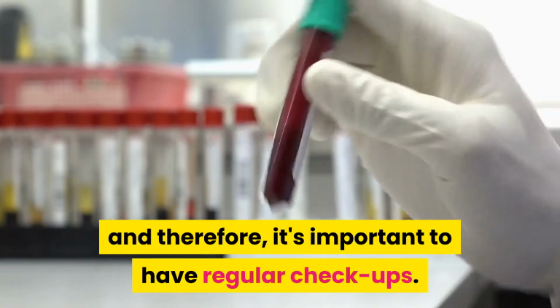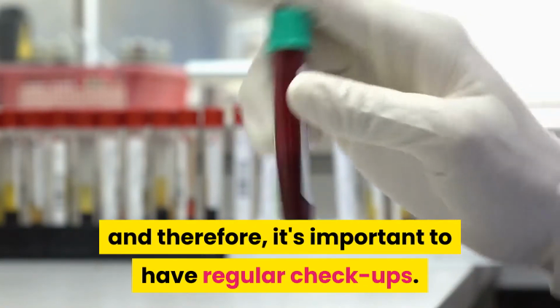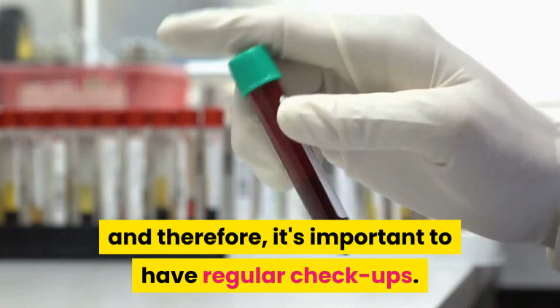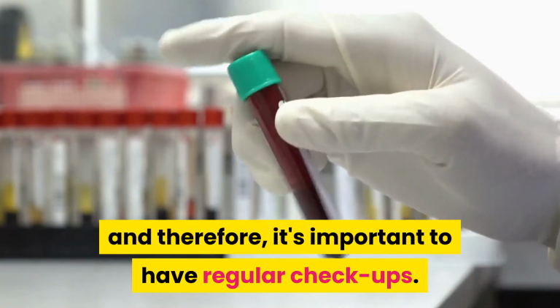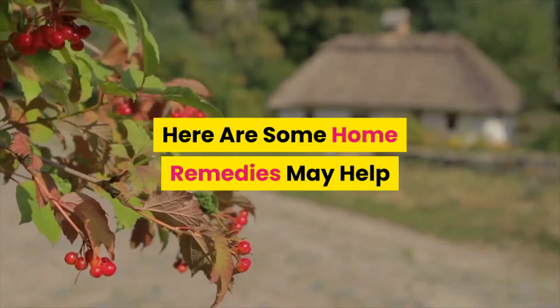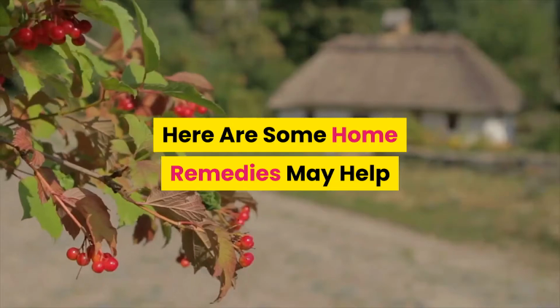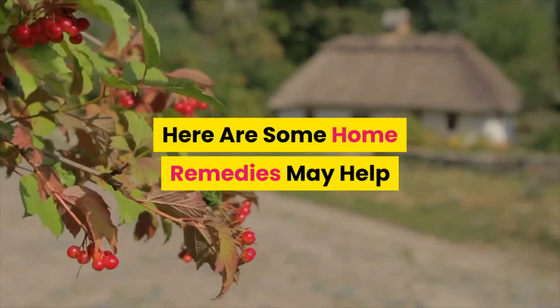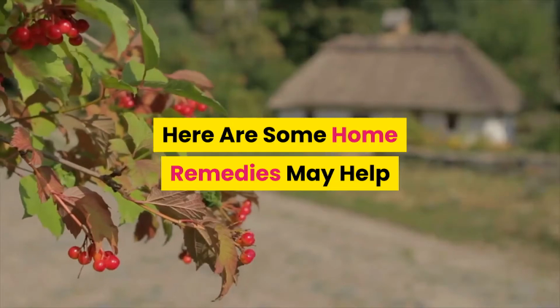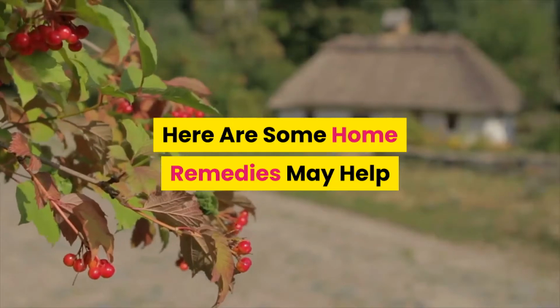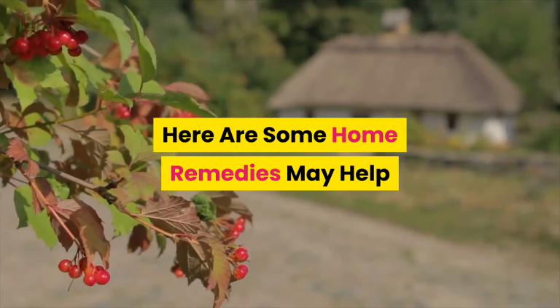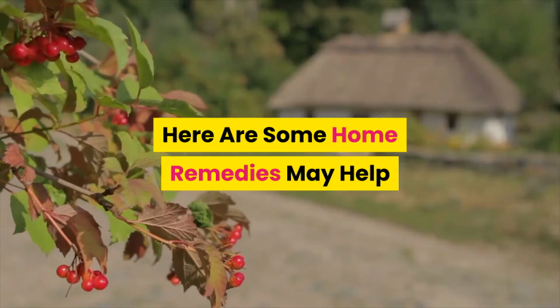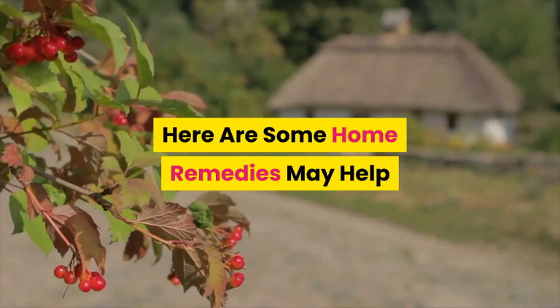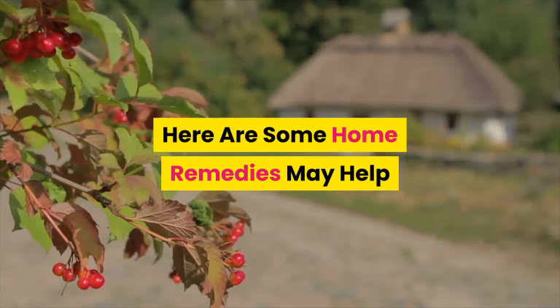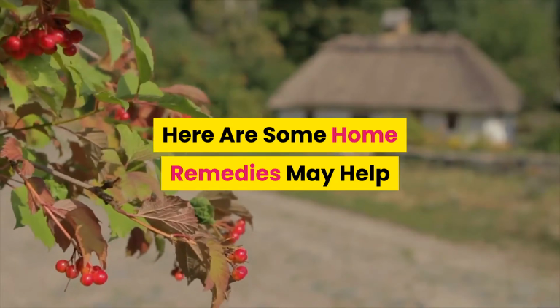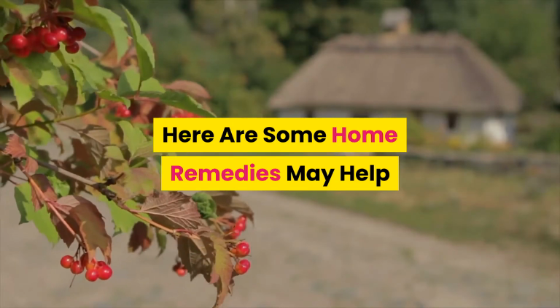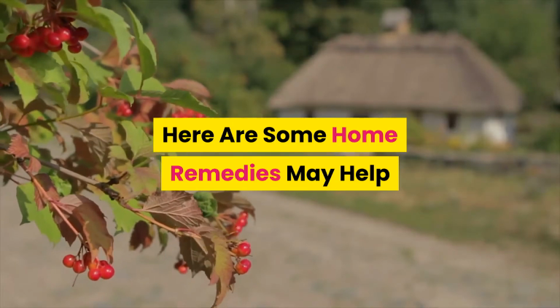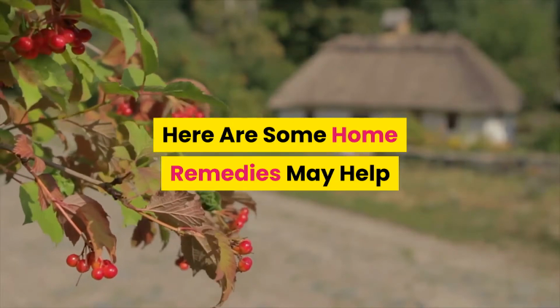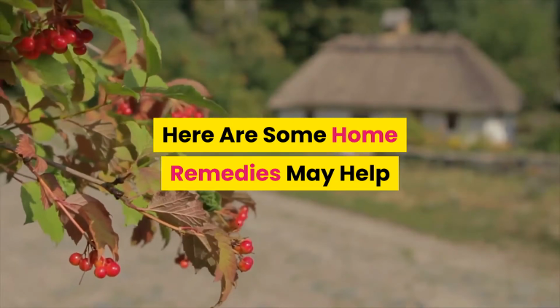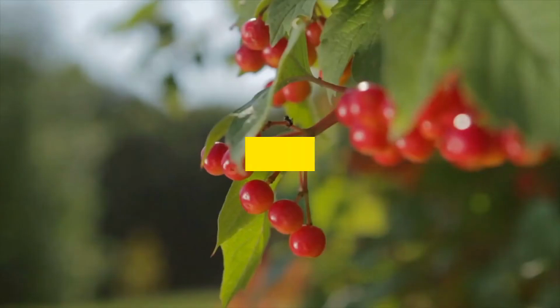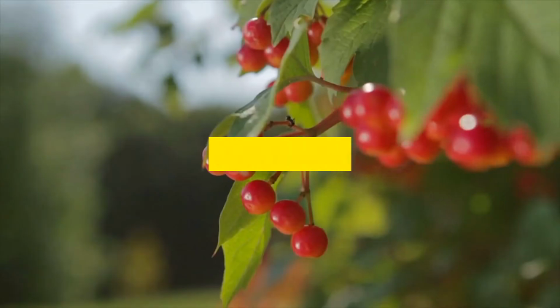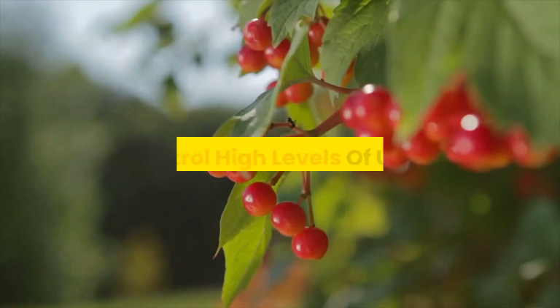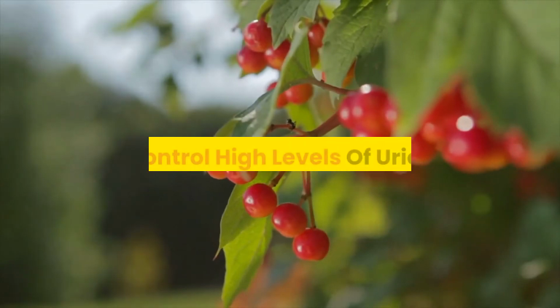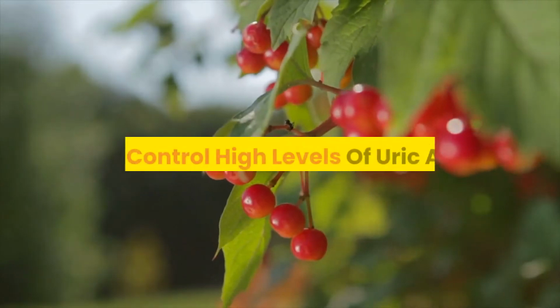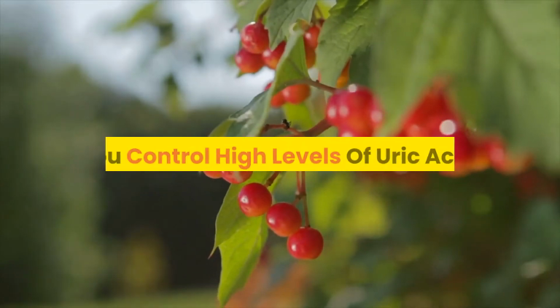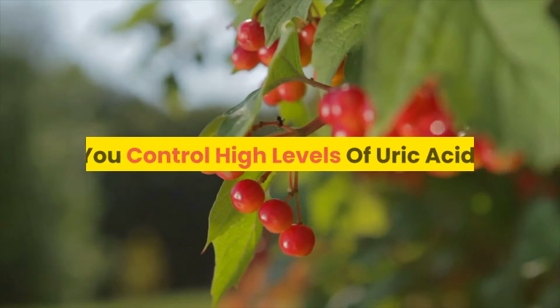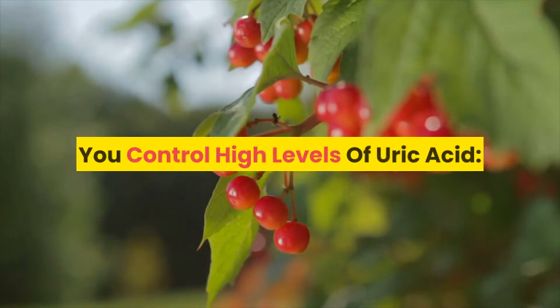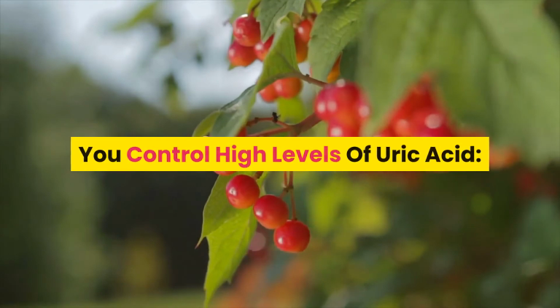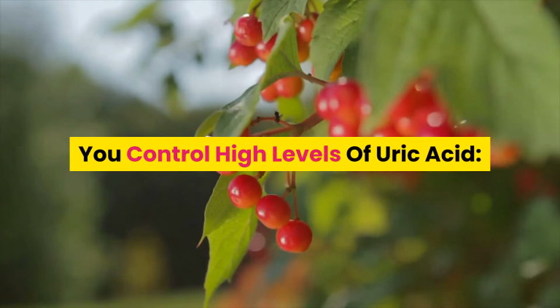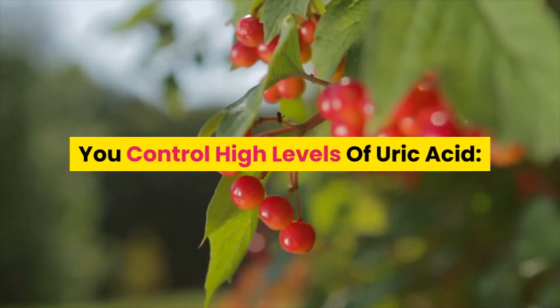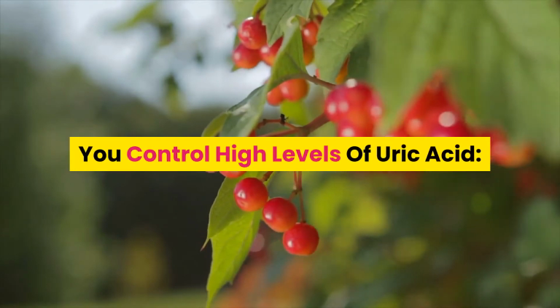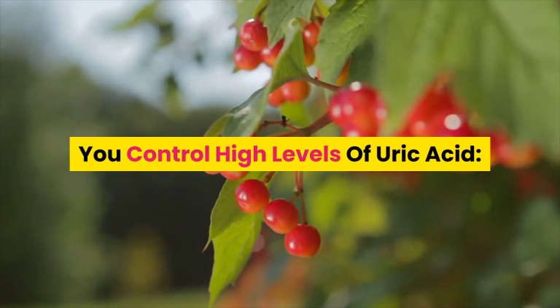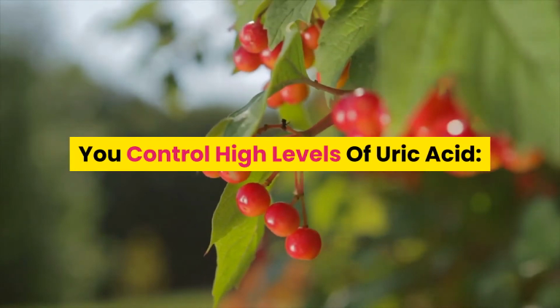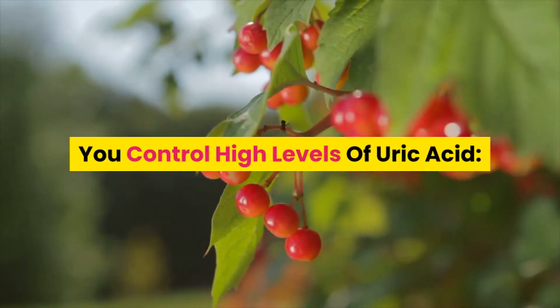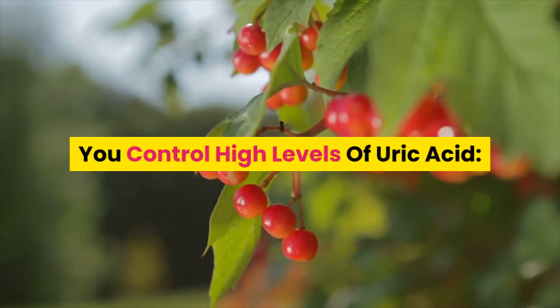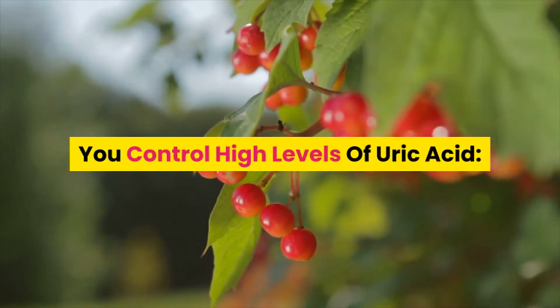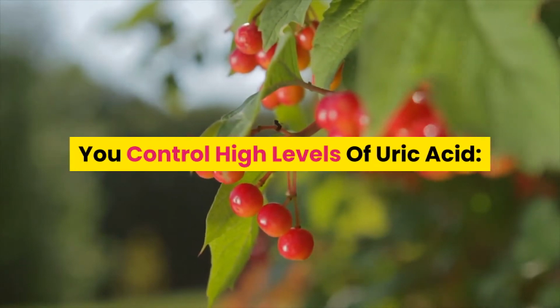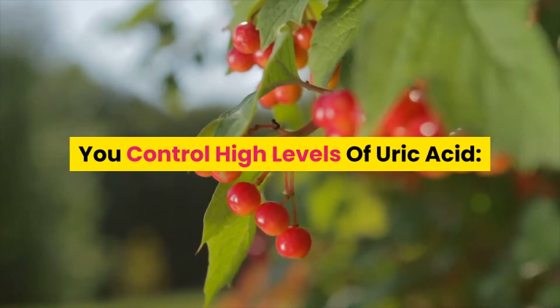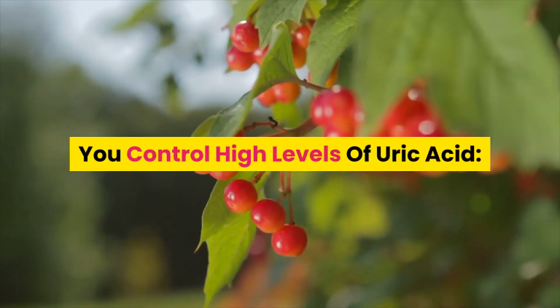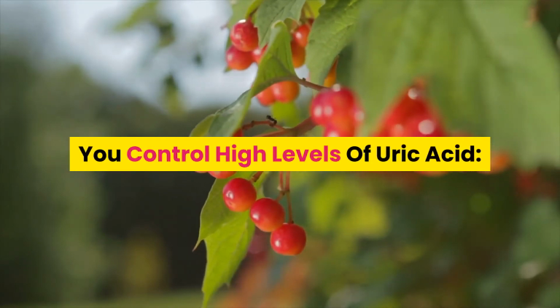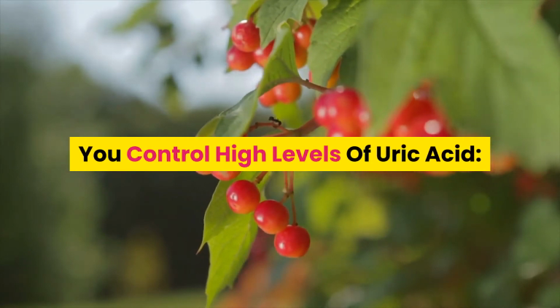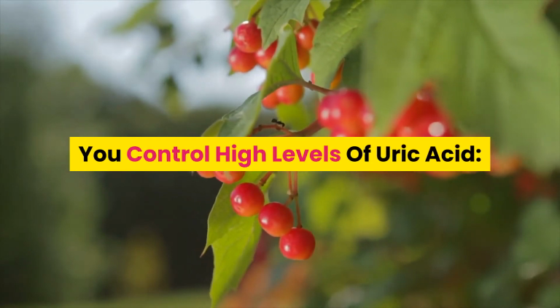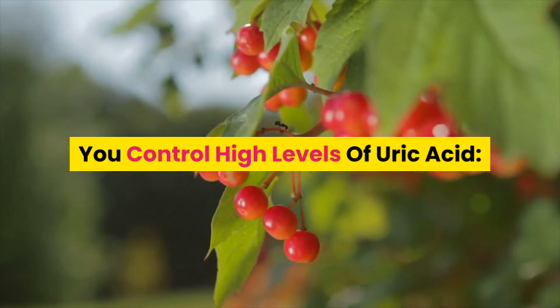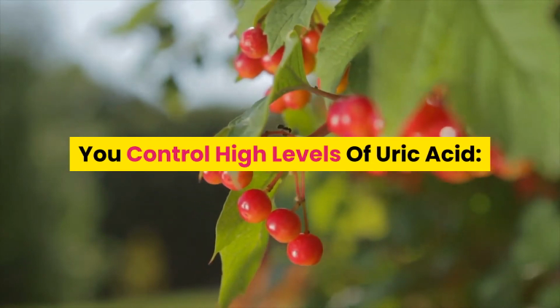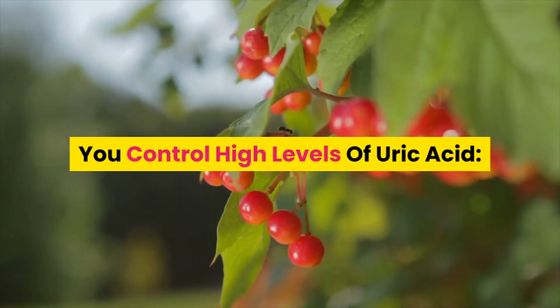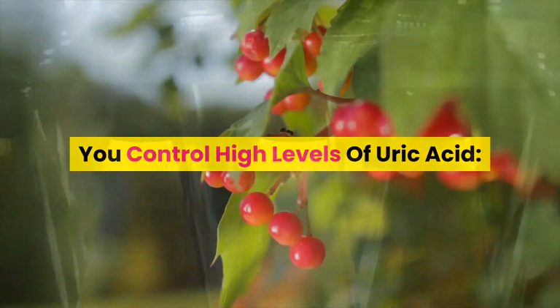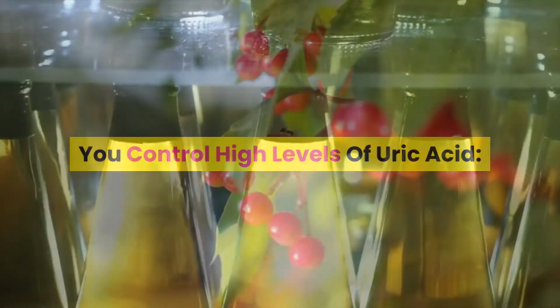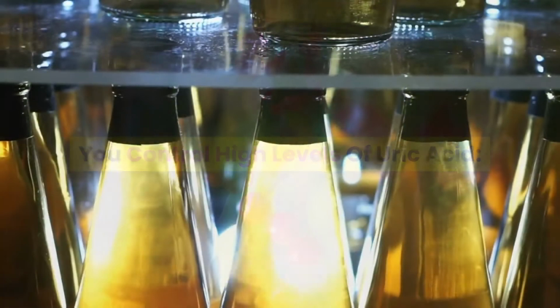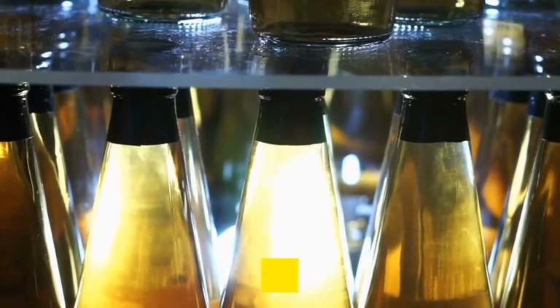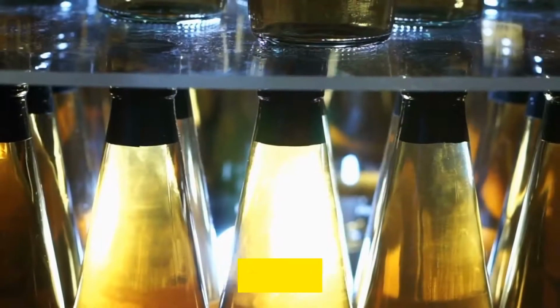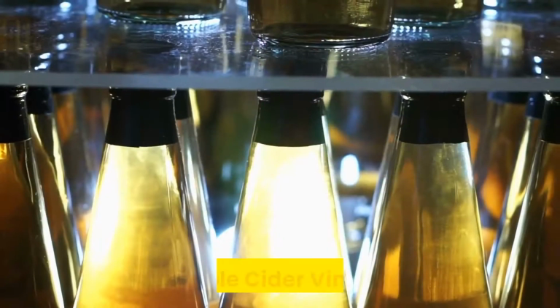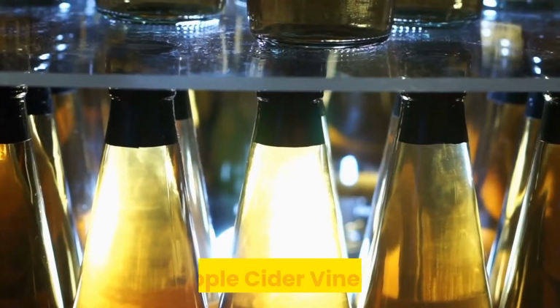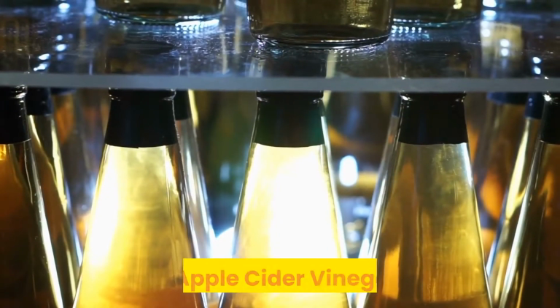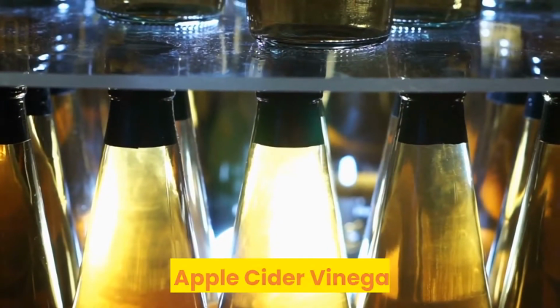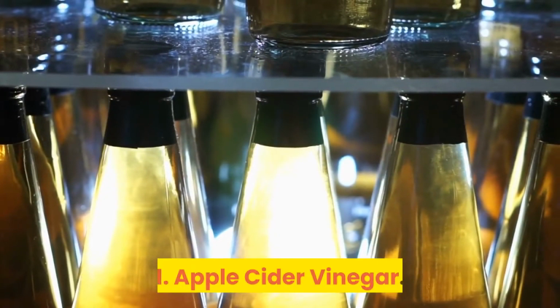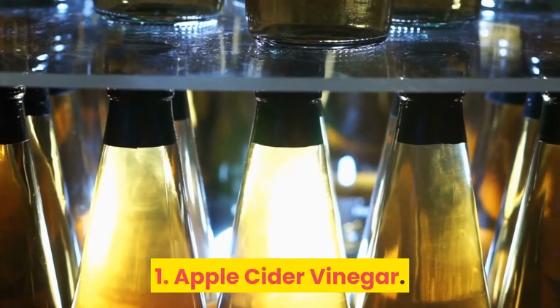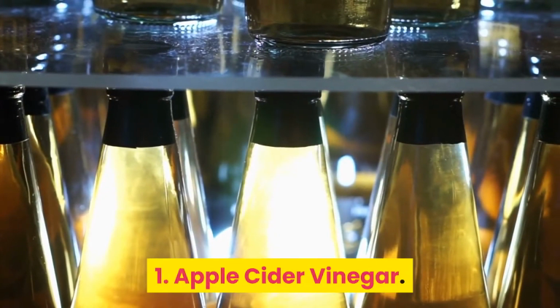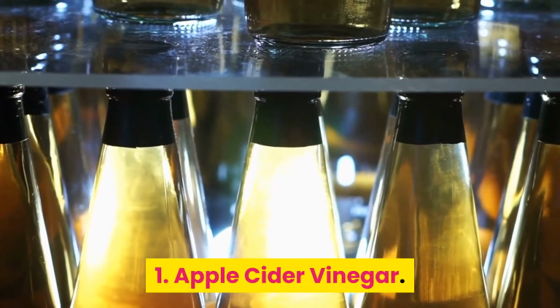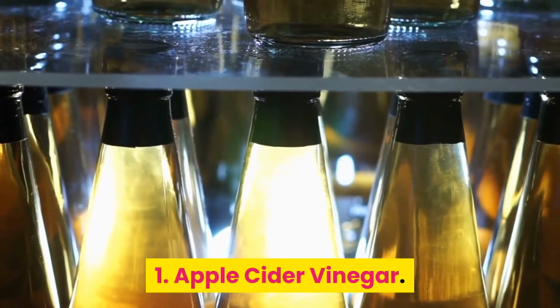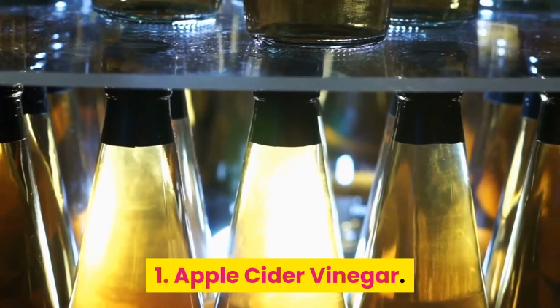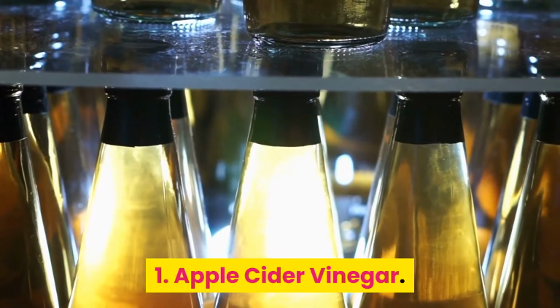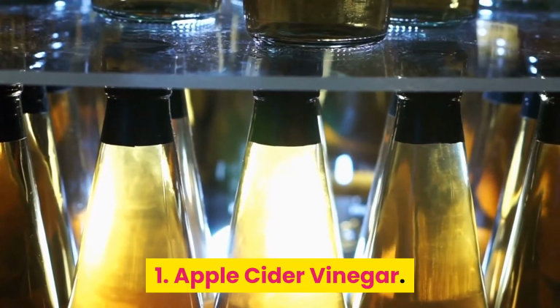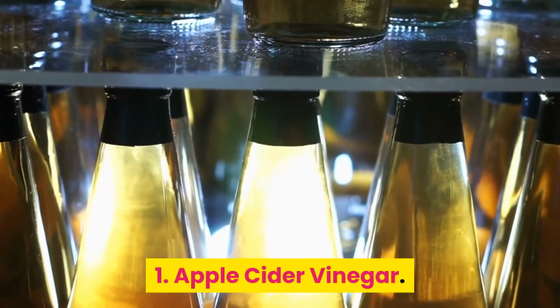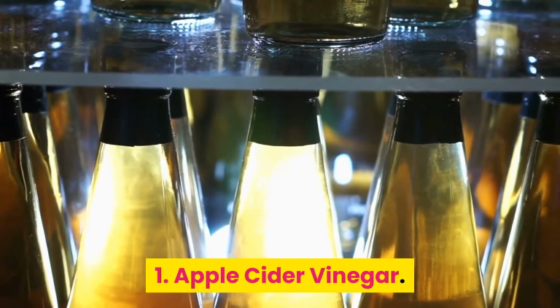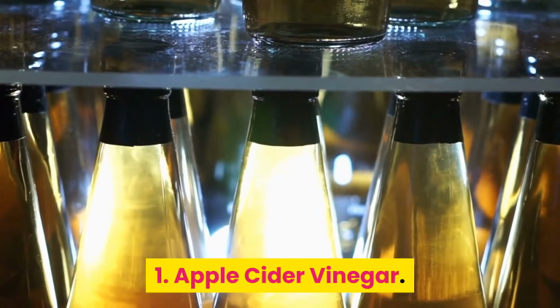Here are some home remedies that may help you control high levels of uric acid. Number 1: Apple Cider Vinegar.